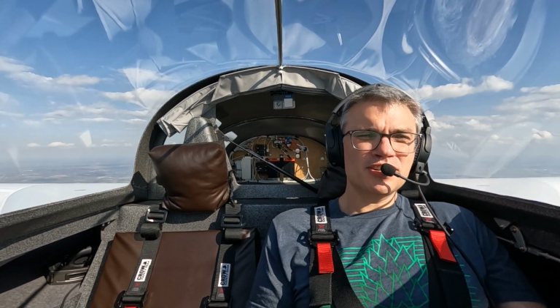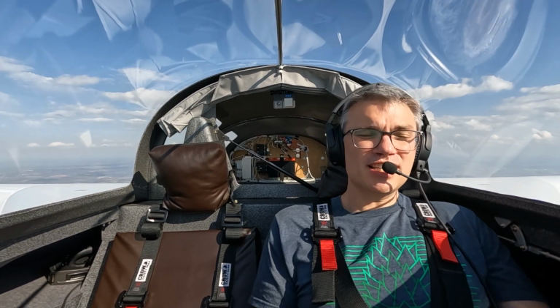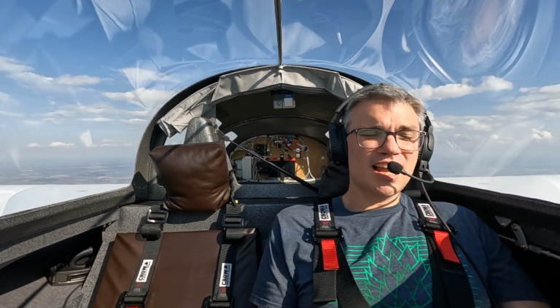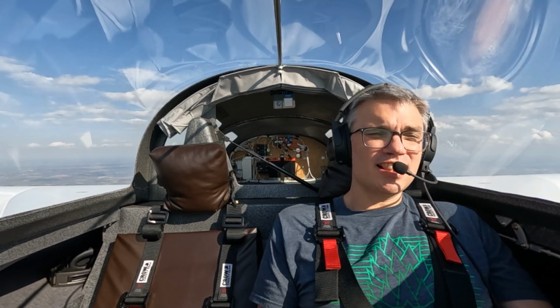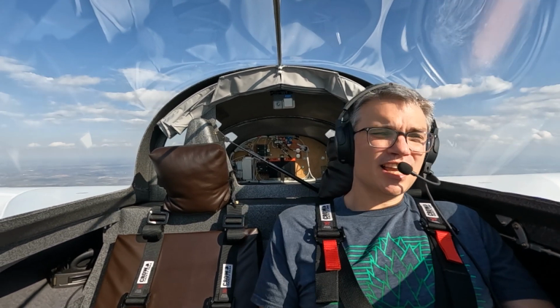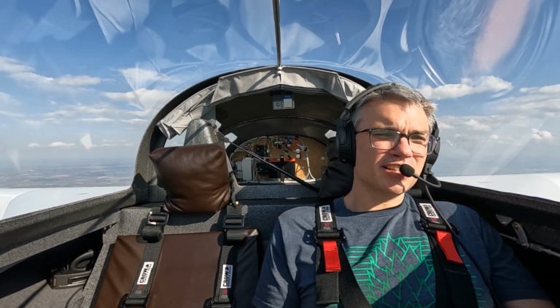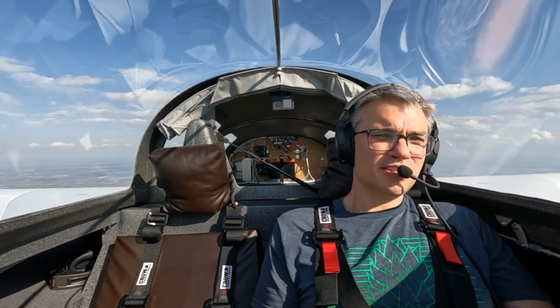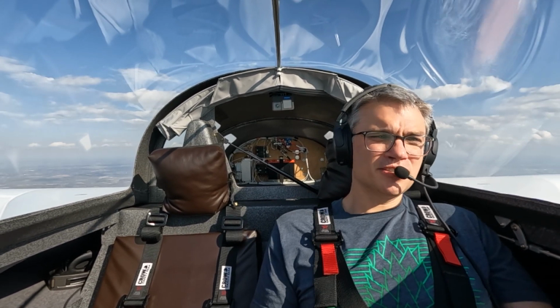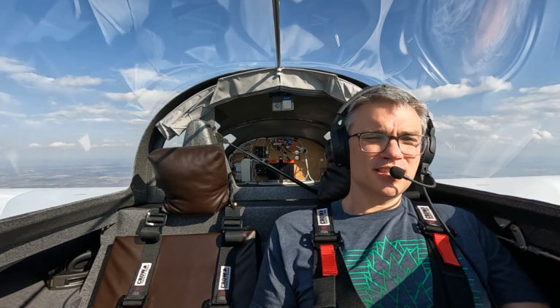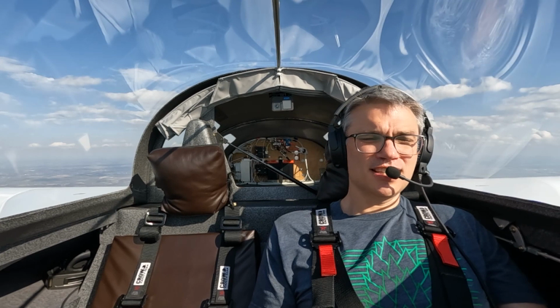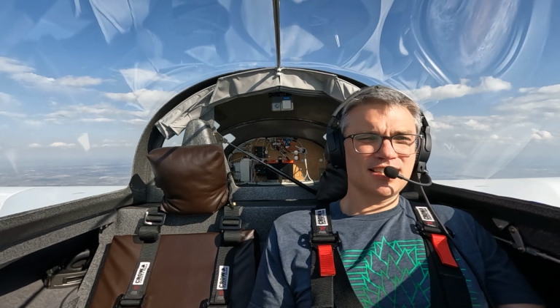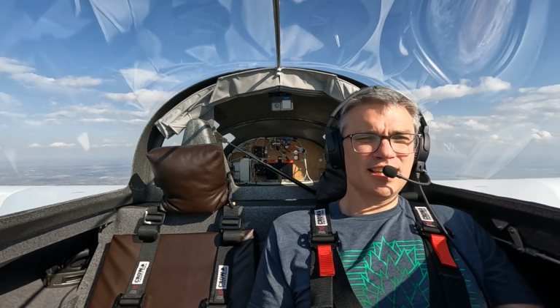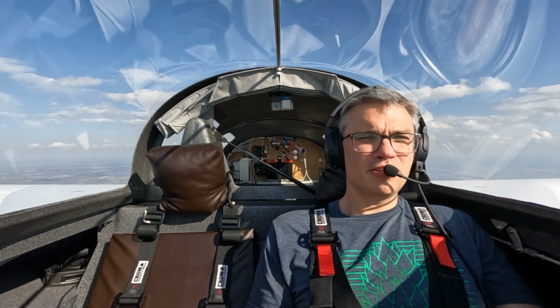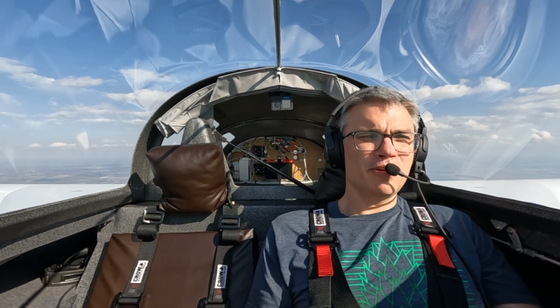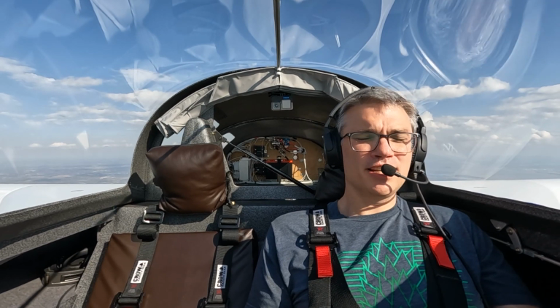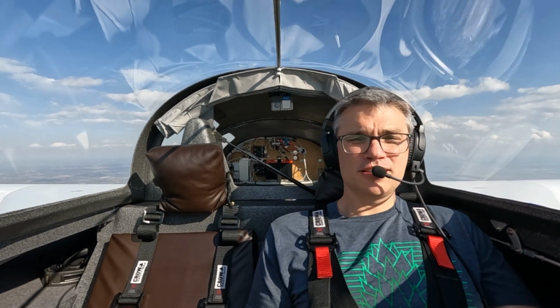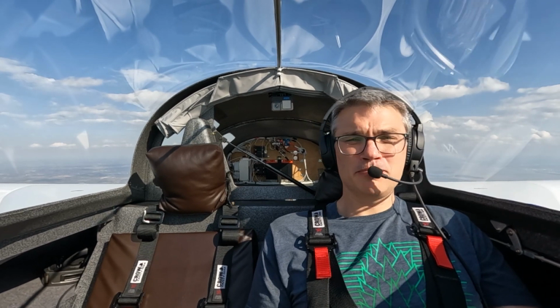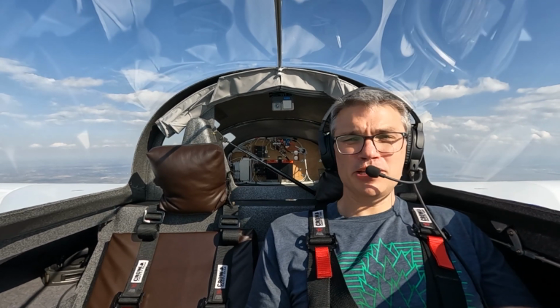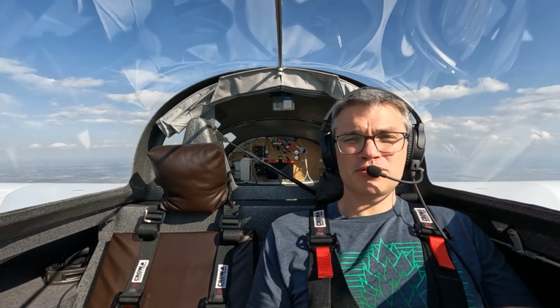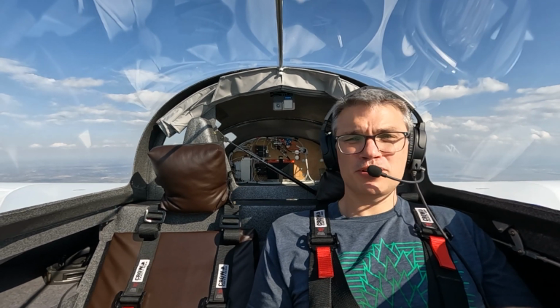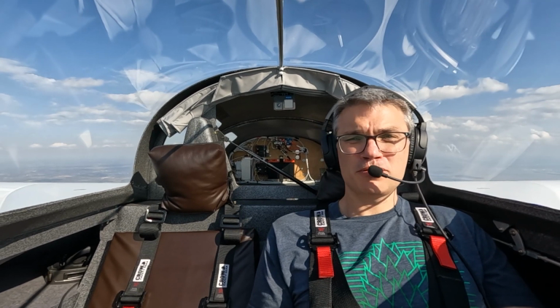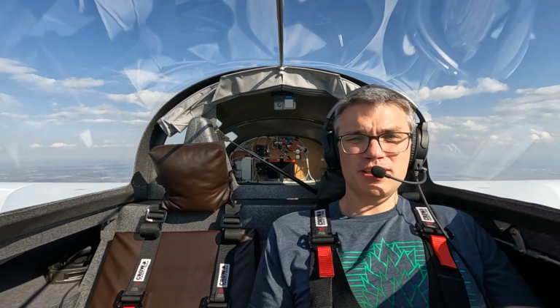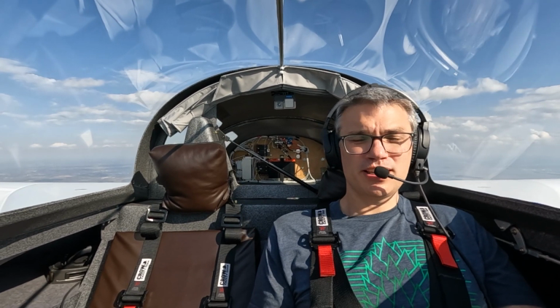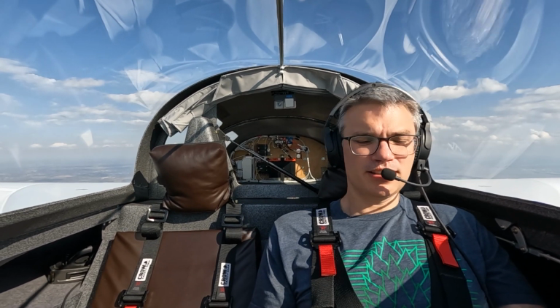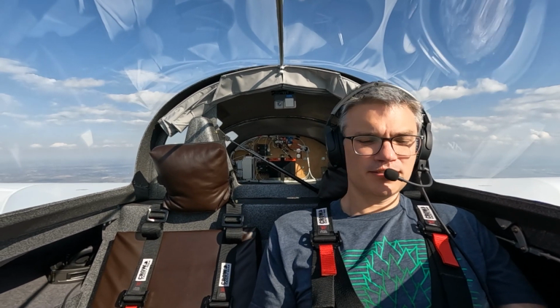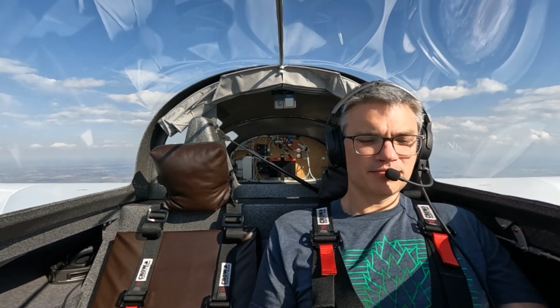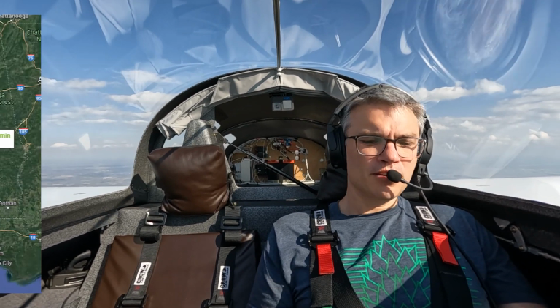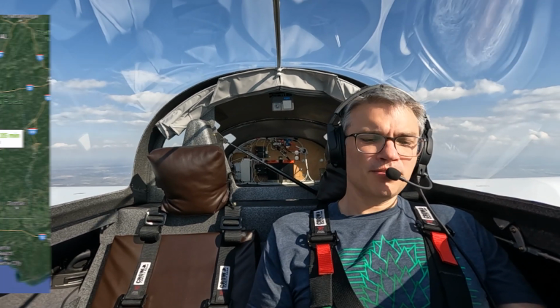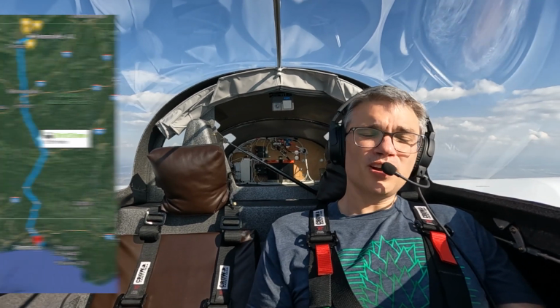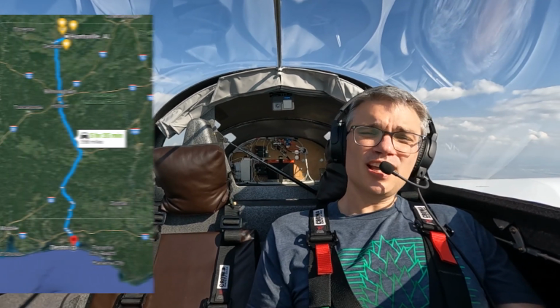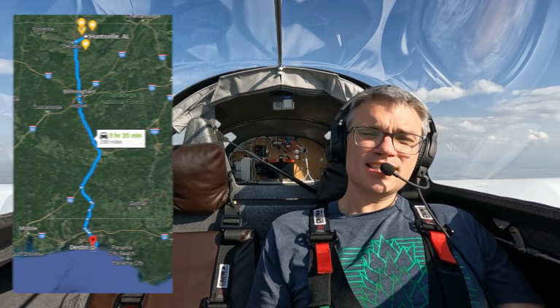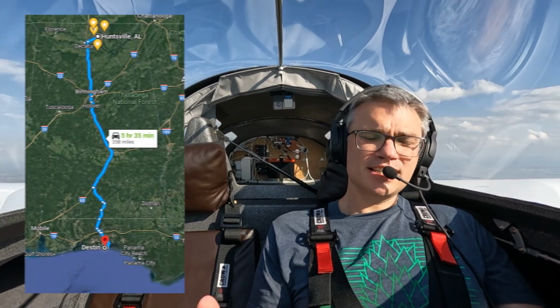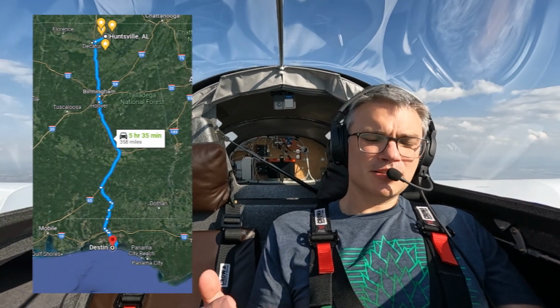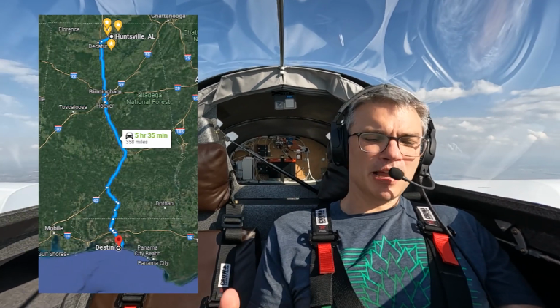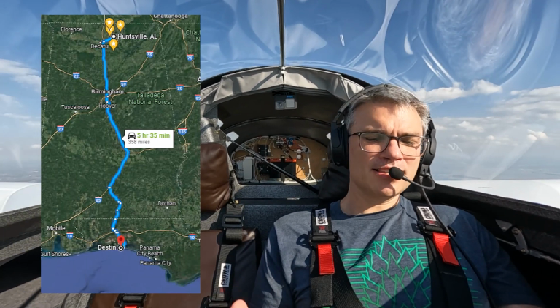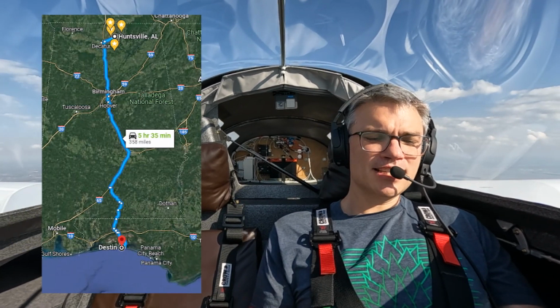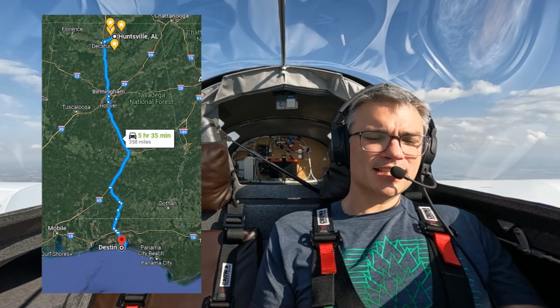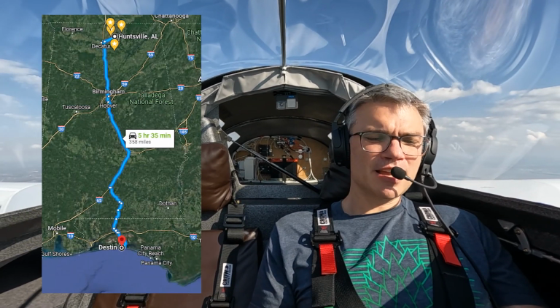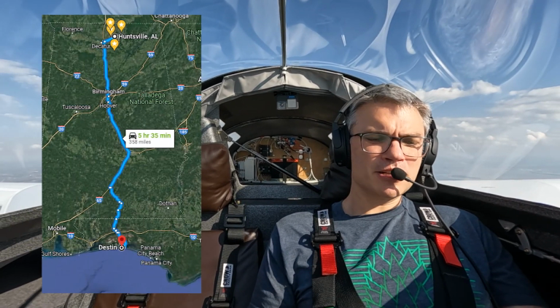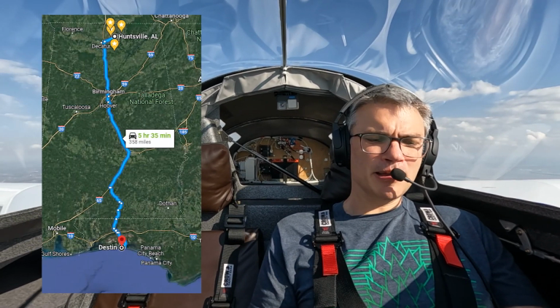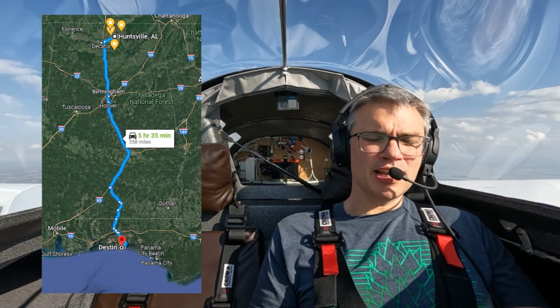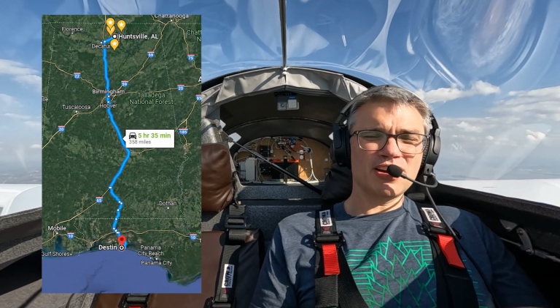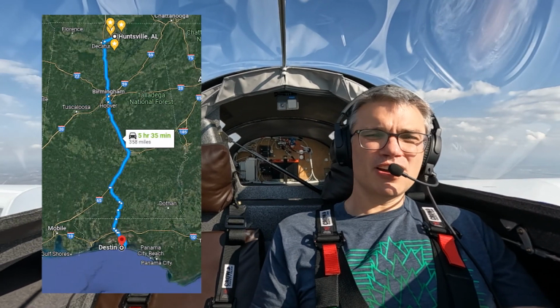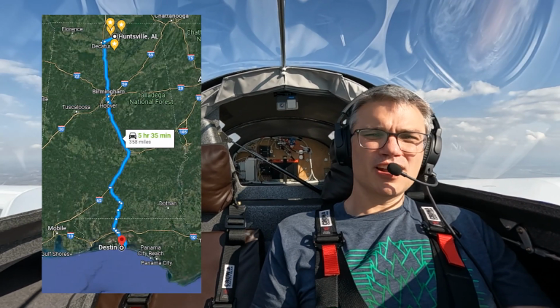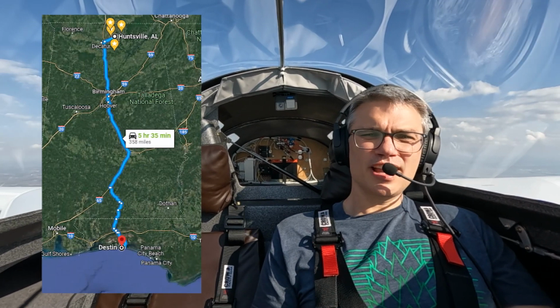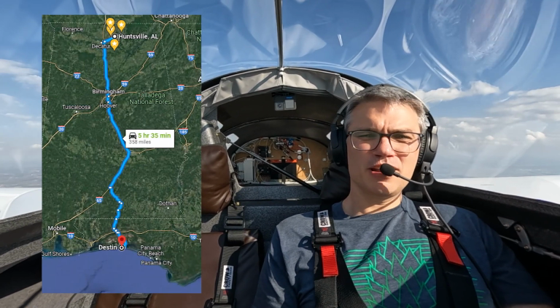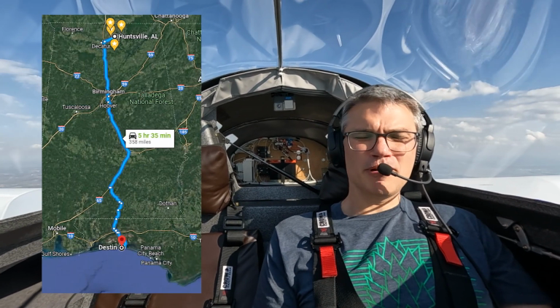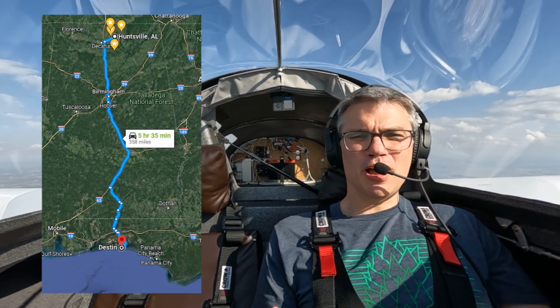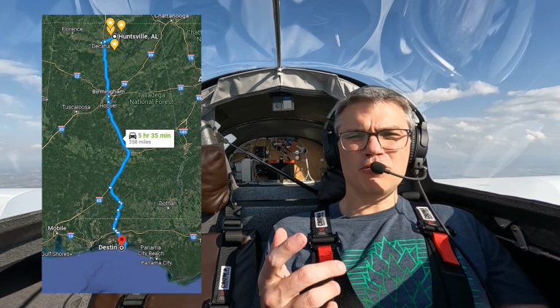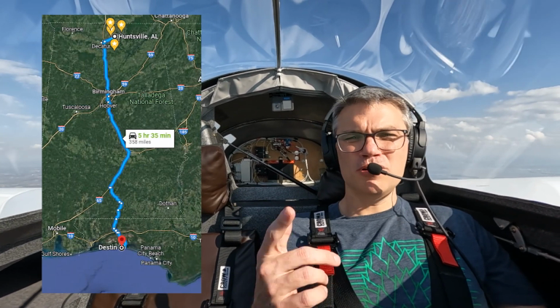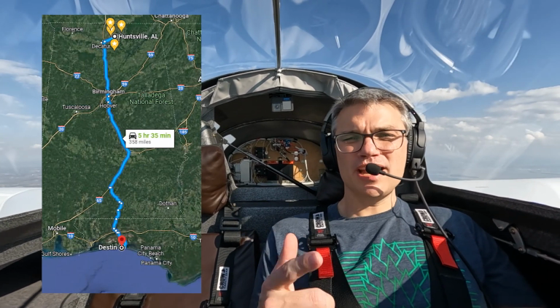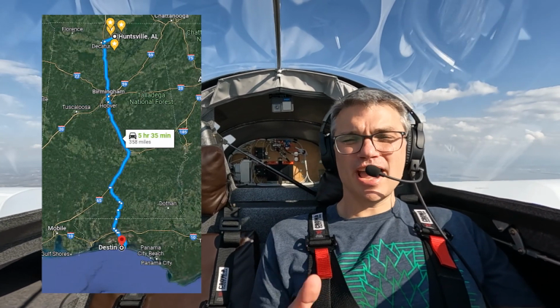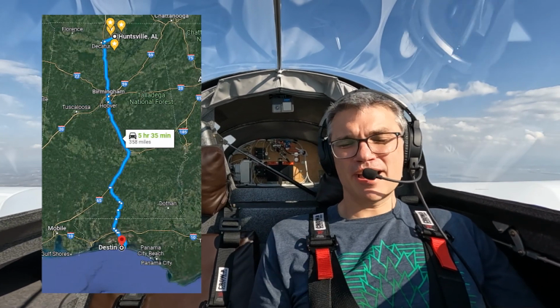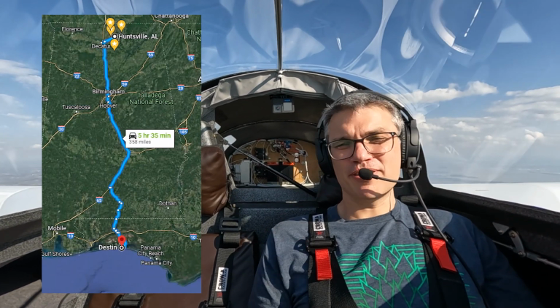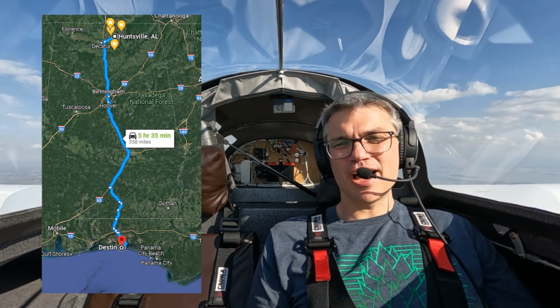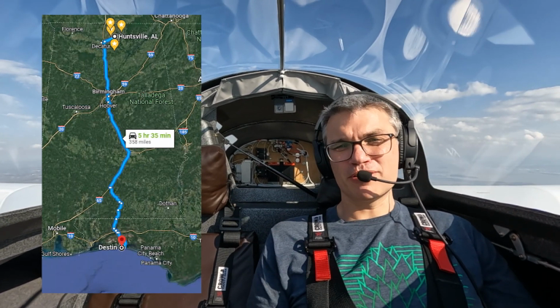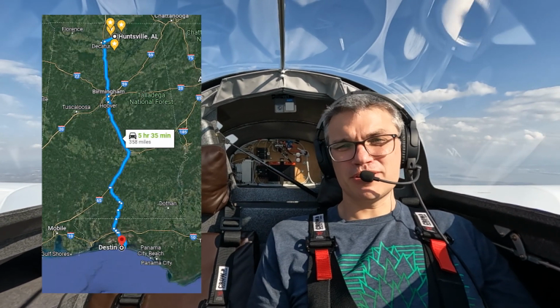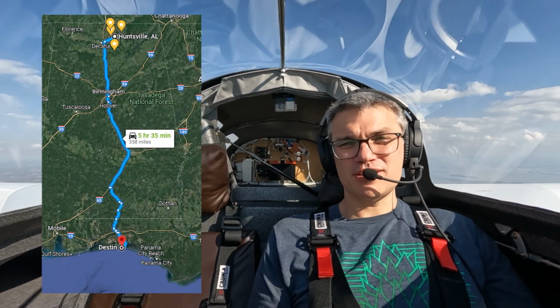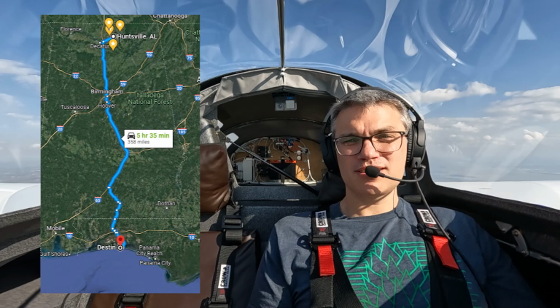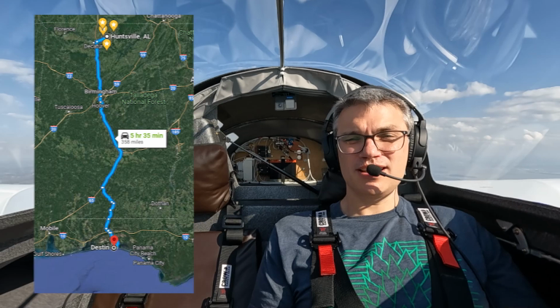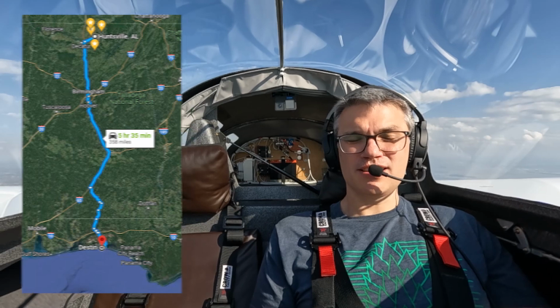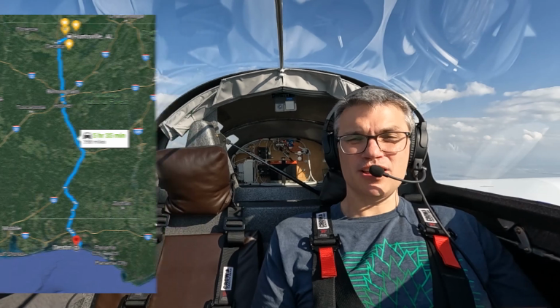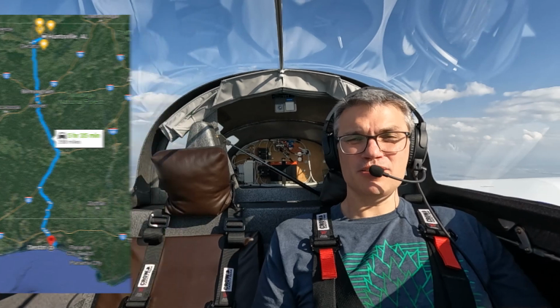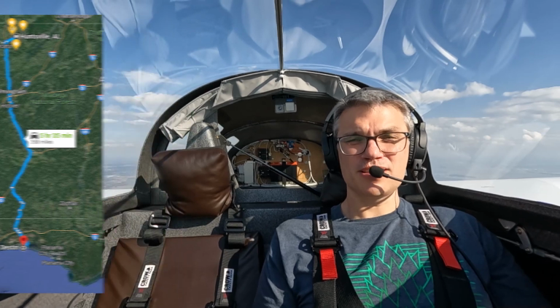Chrissy and I like to use this to get away to the beach for the weekend. For us, it's about six hours by car and about one and a half hours in the Cozy.